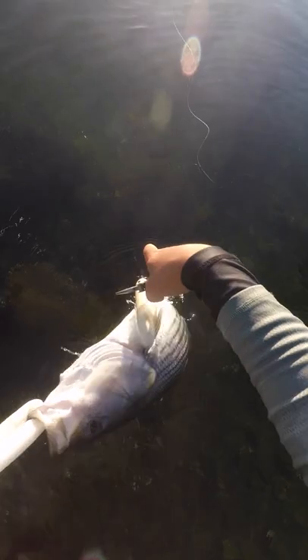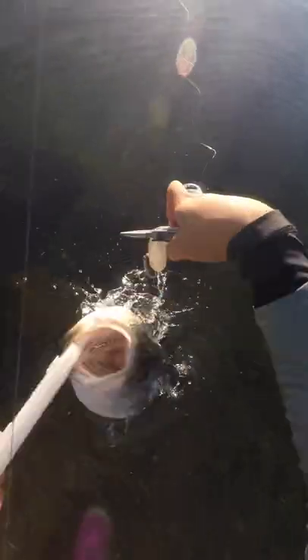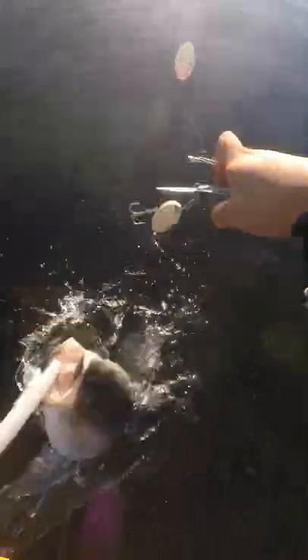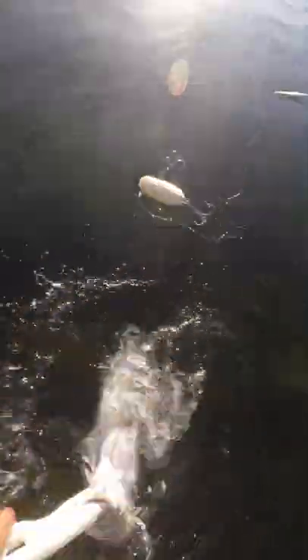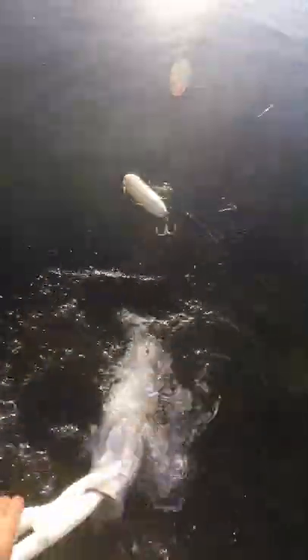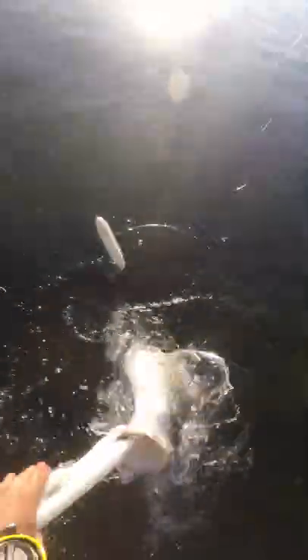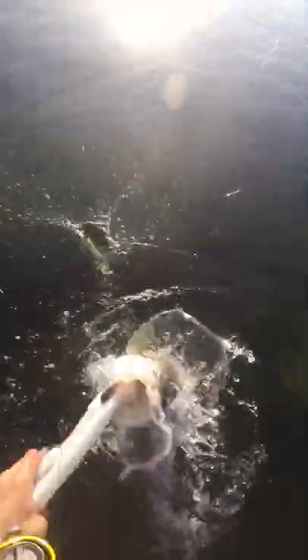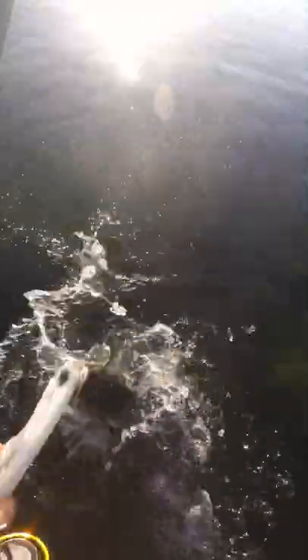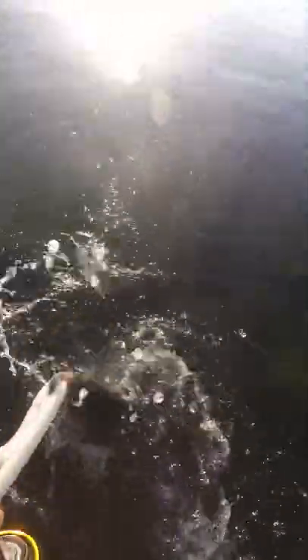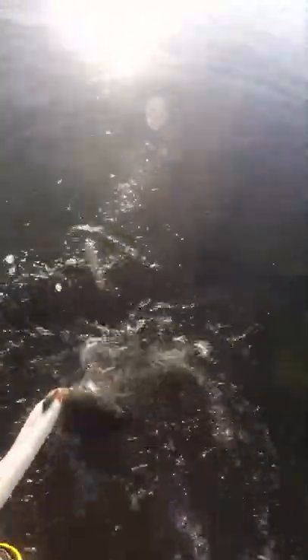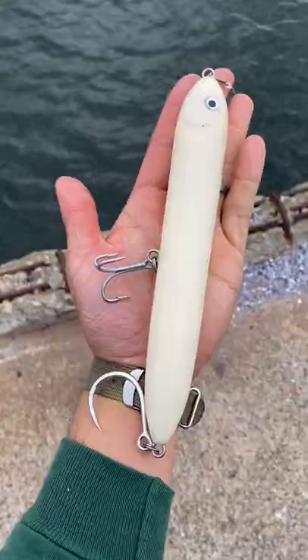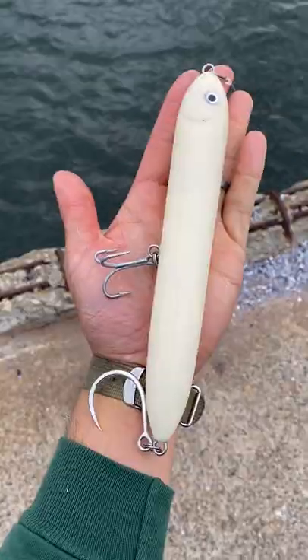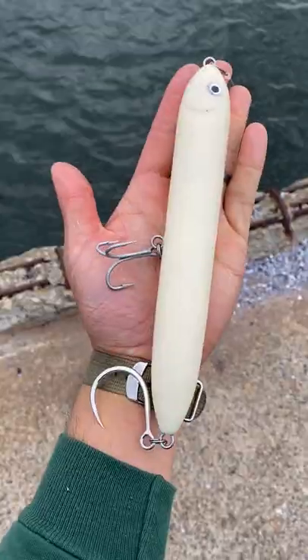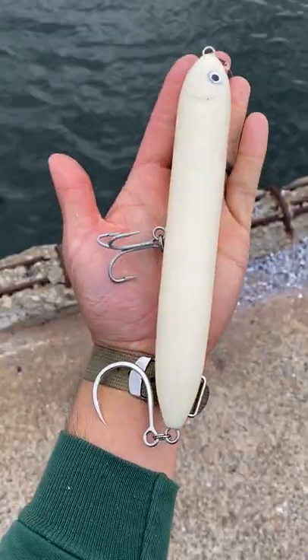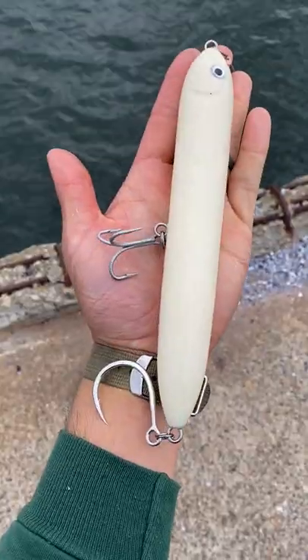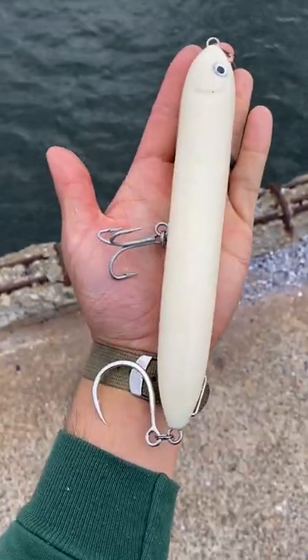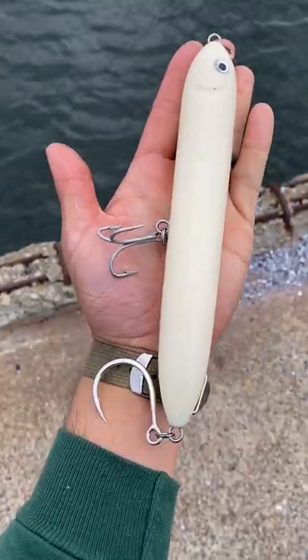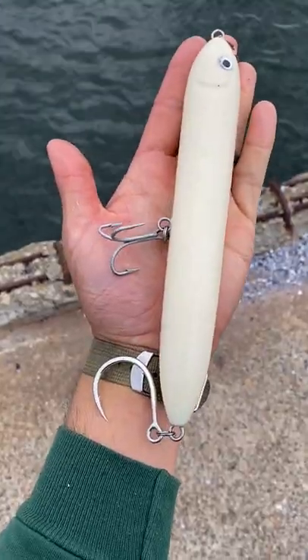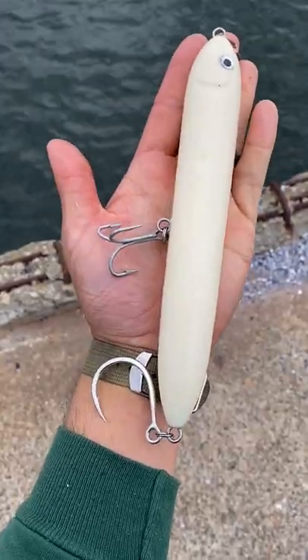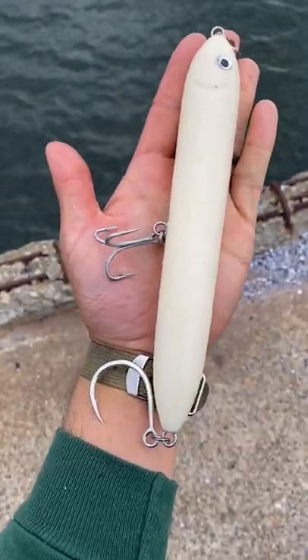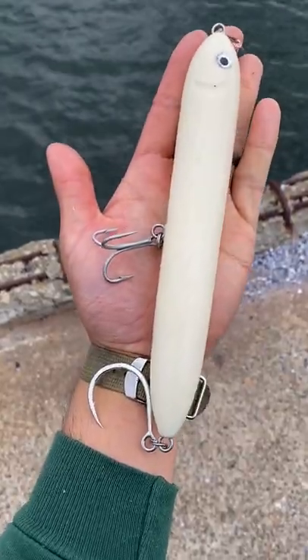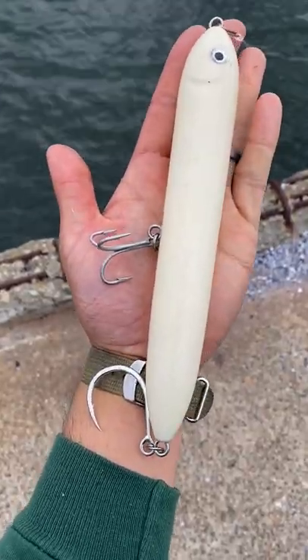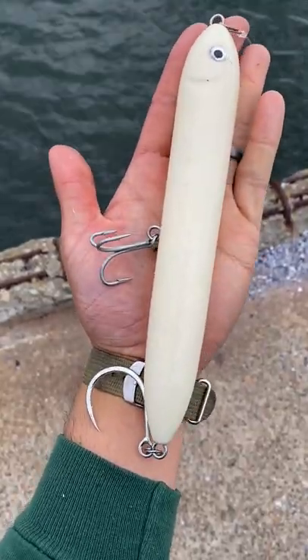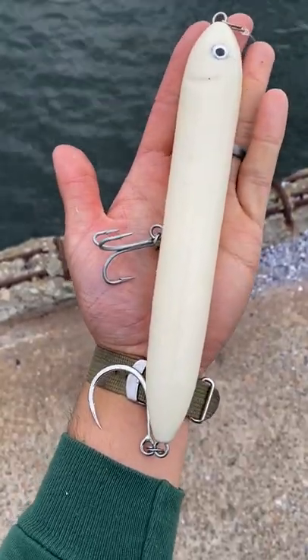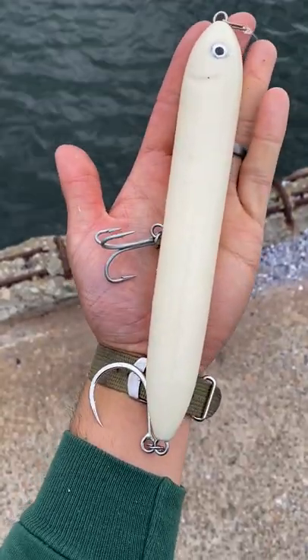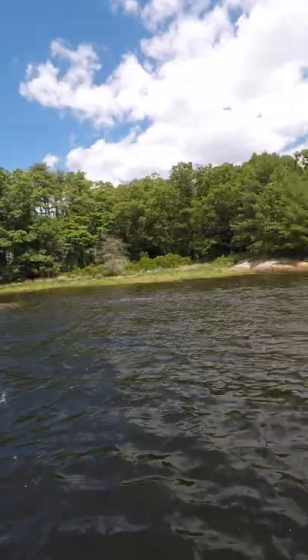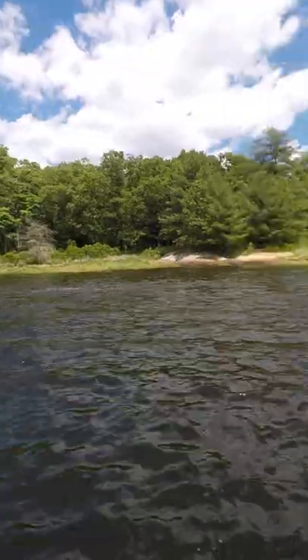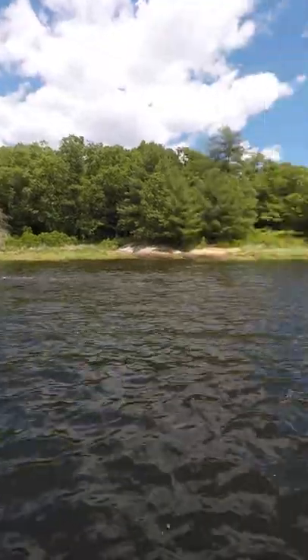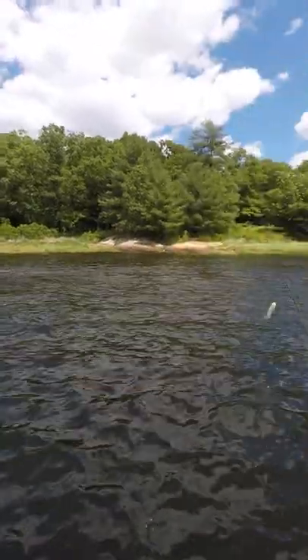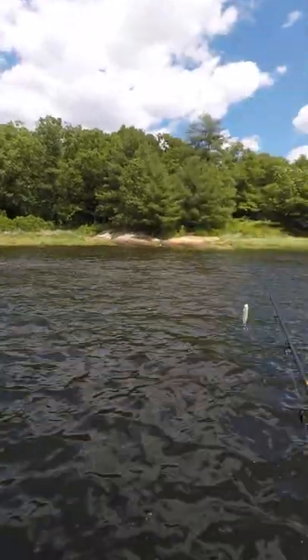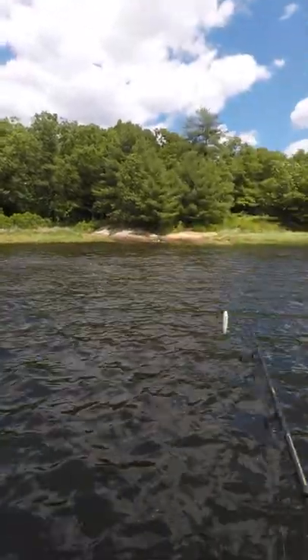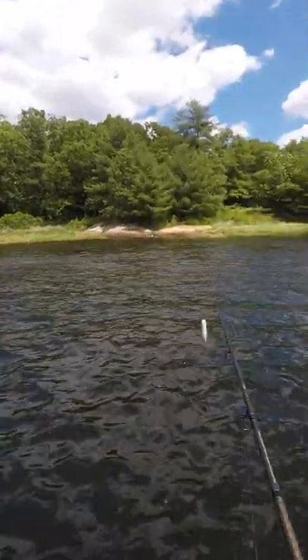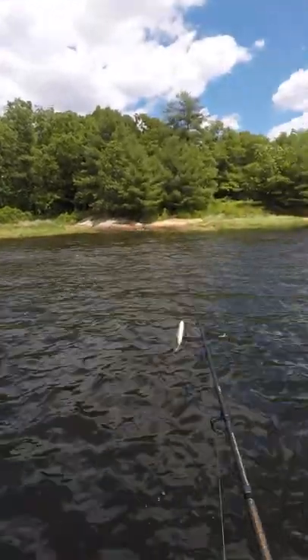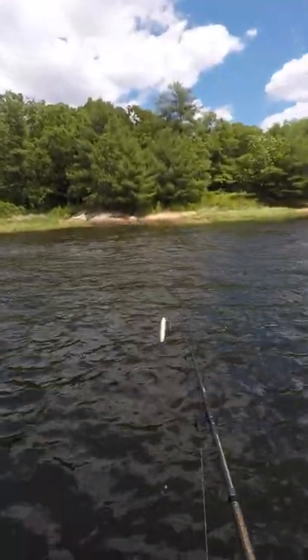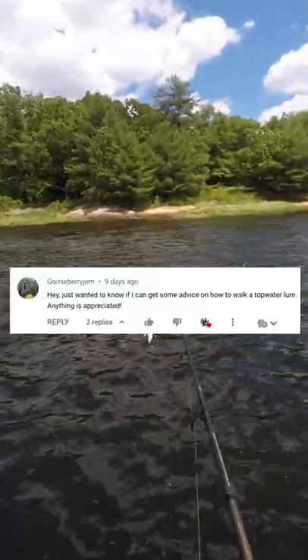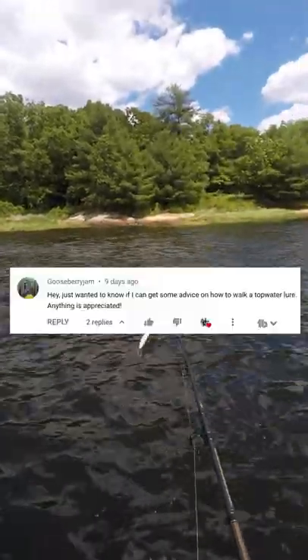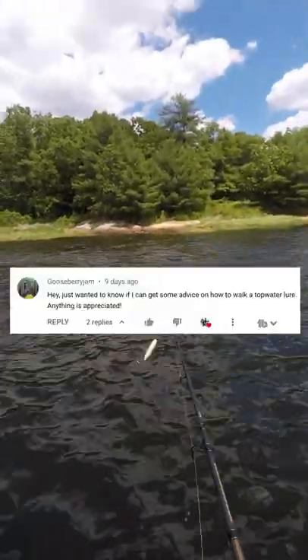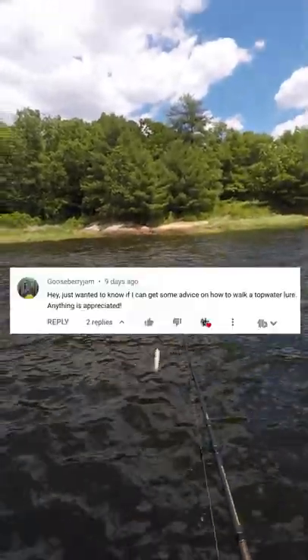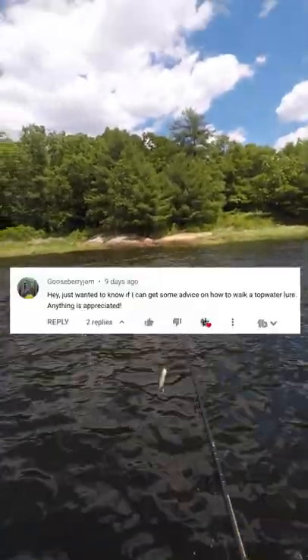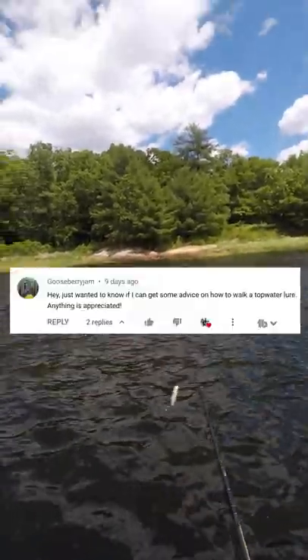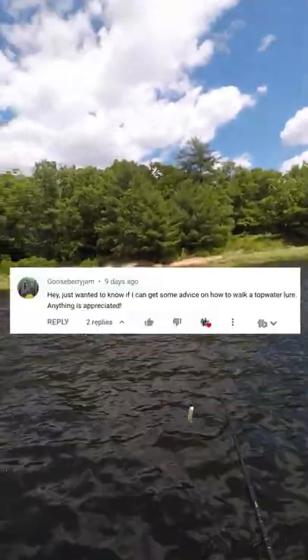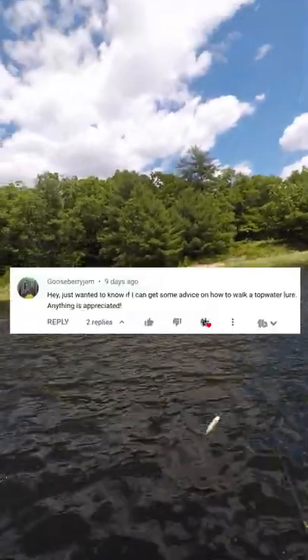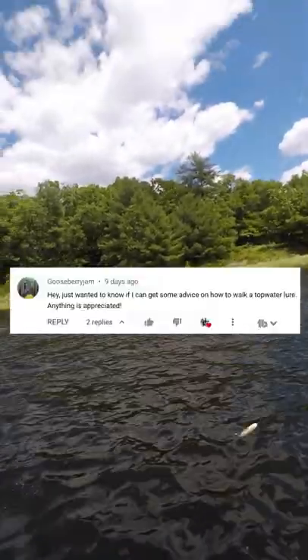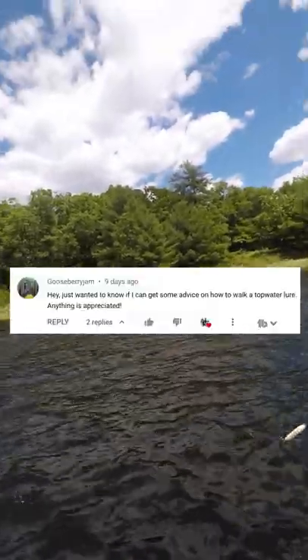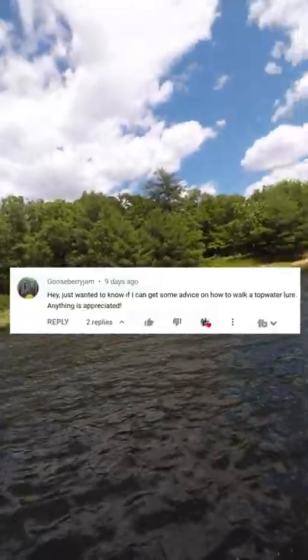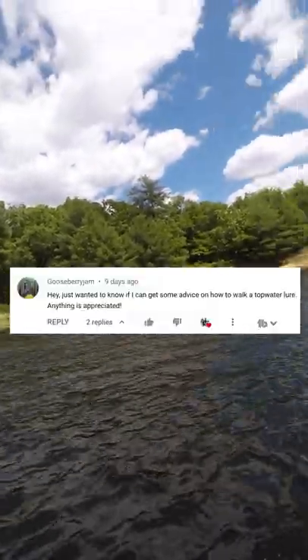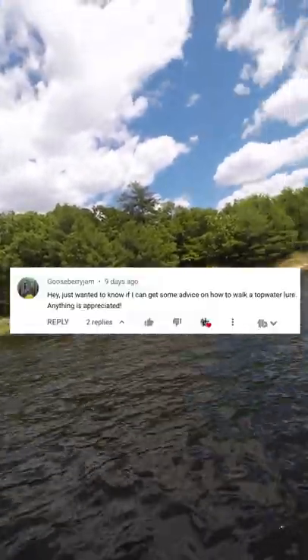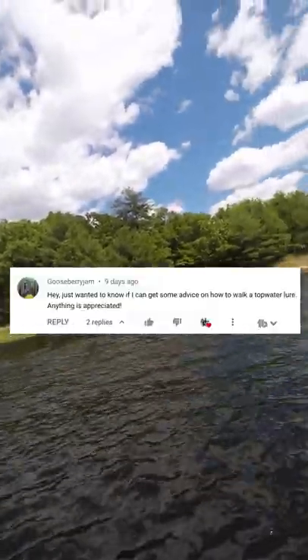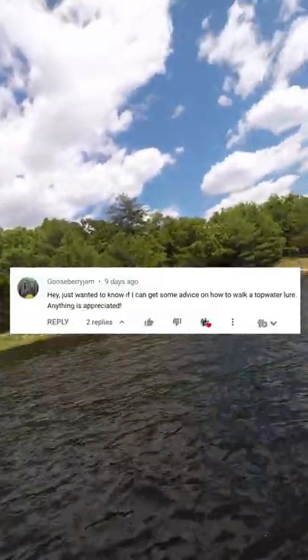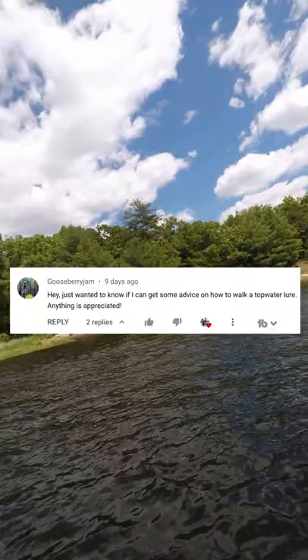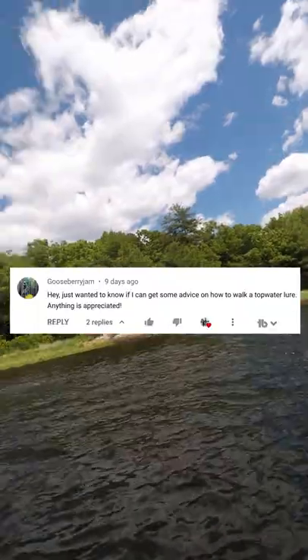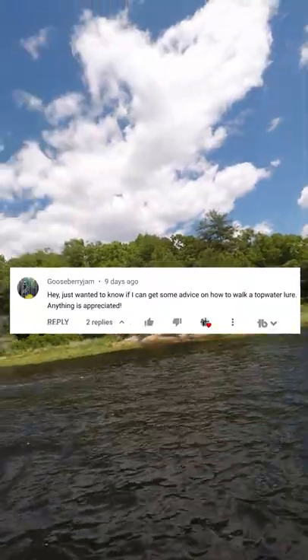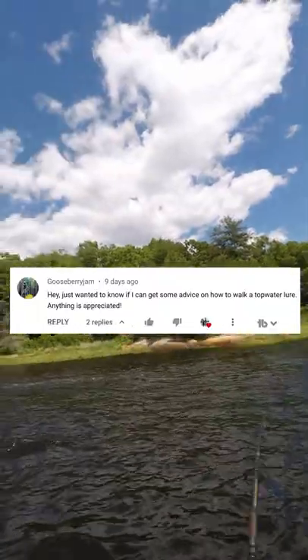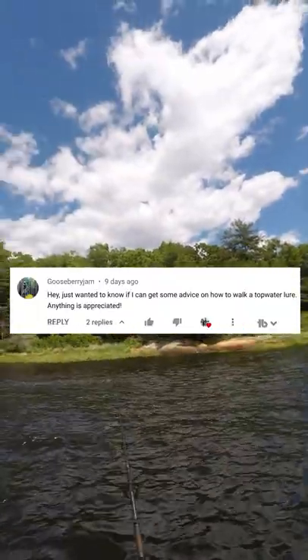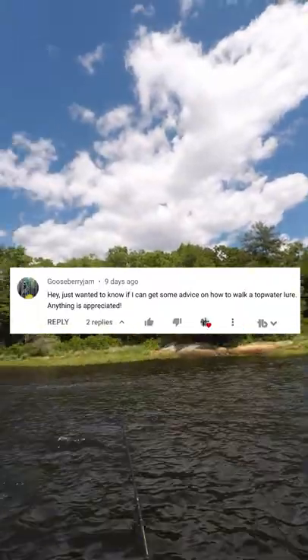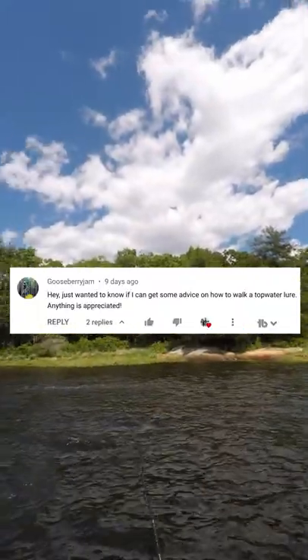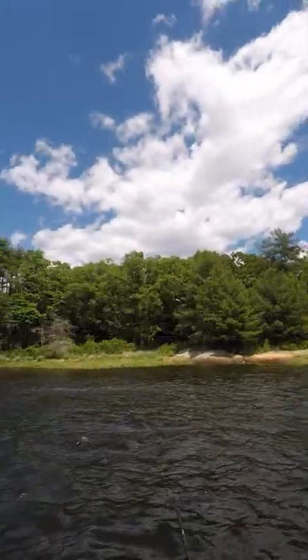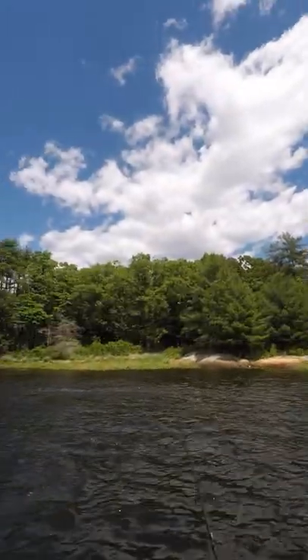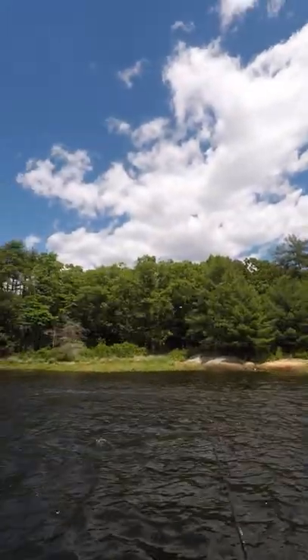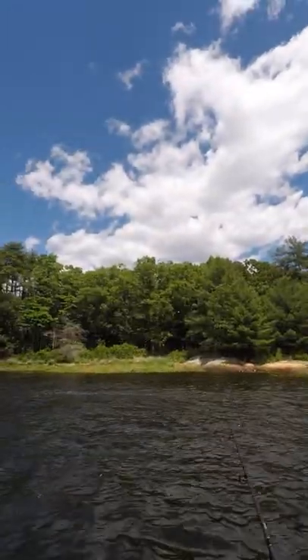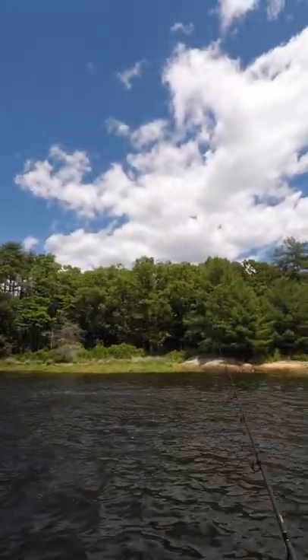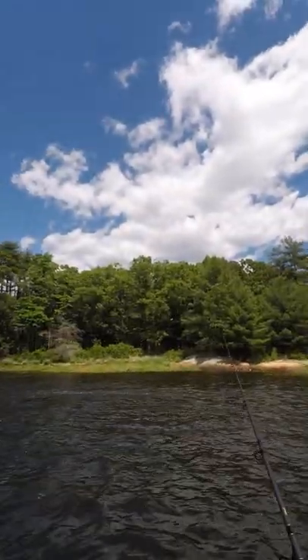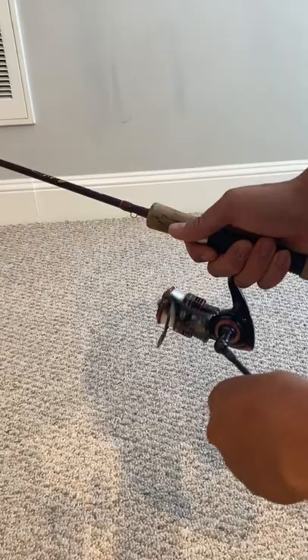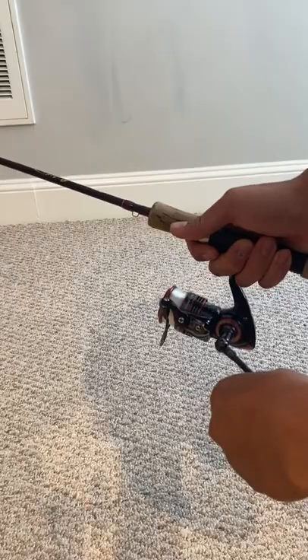Since I've been using this magnum-sized lure a lot, I get this question in almost every video: how do you walk the dog? It comes from putting together three separate movements.